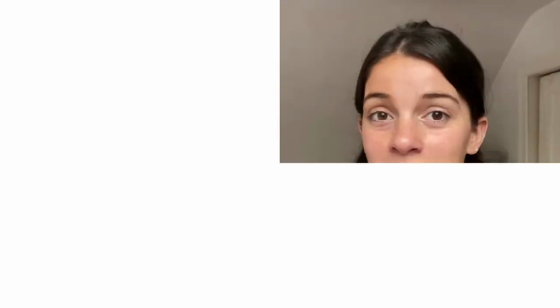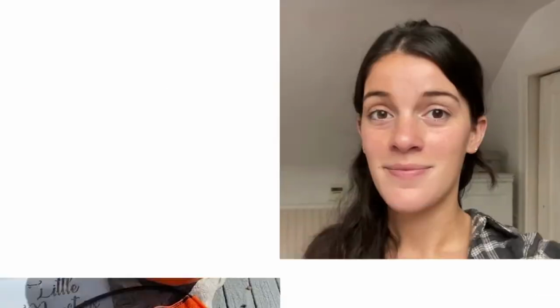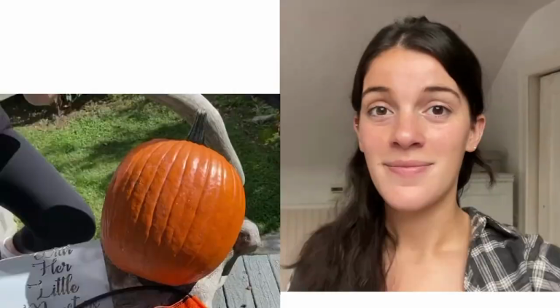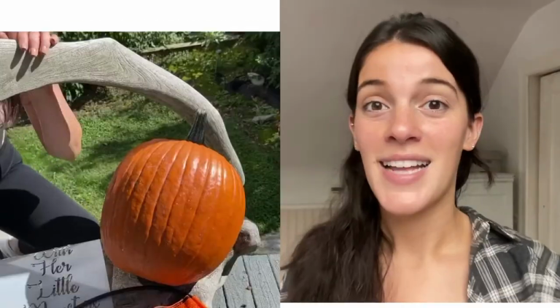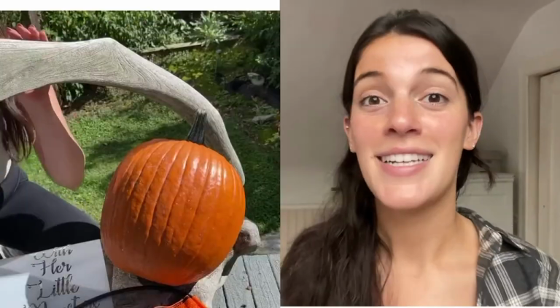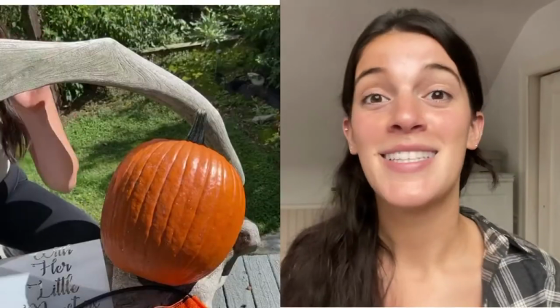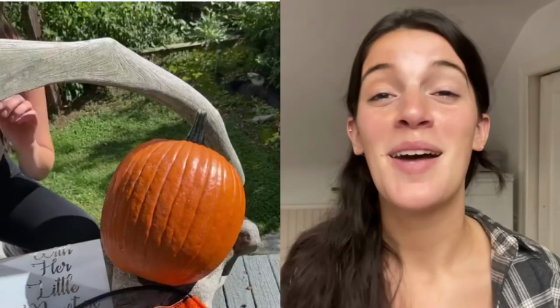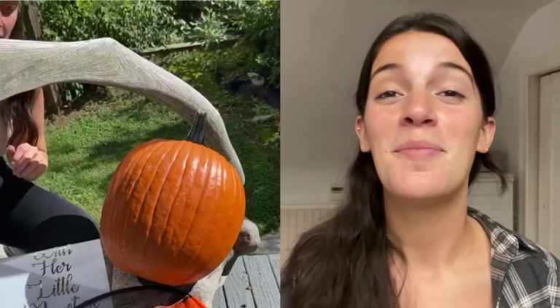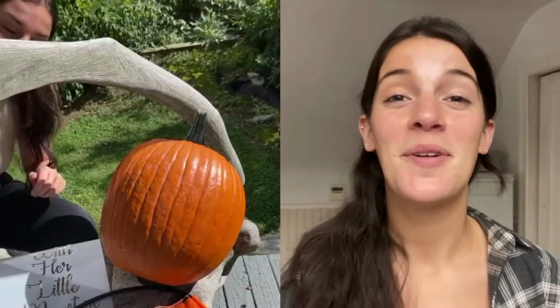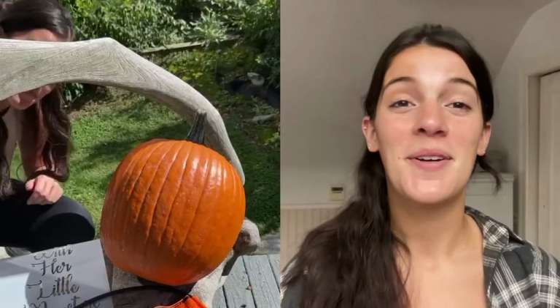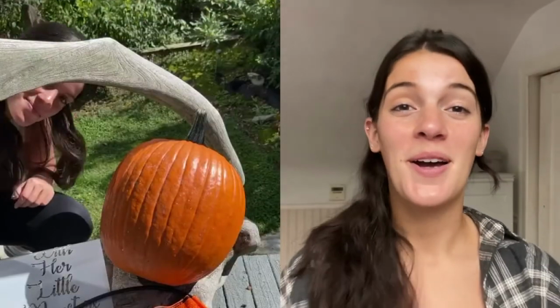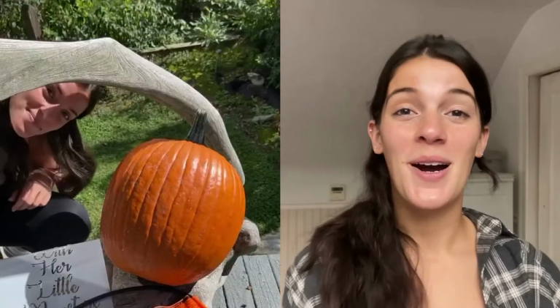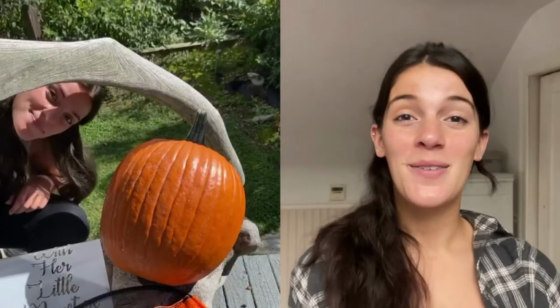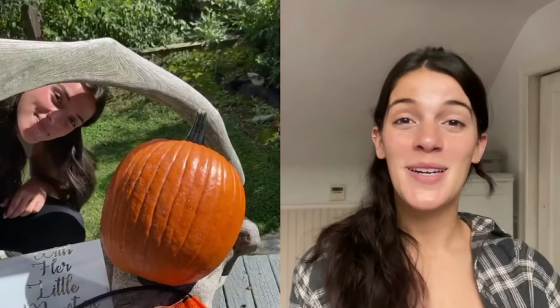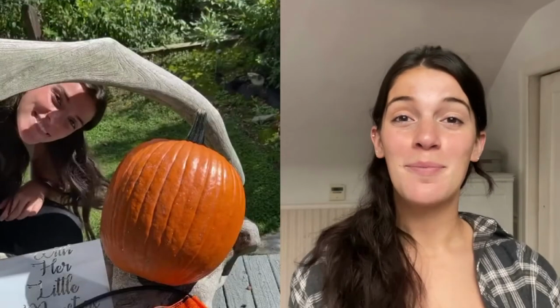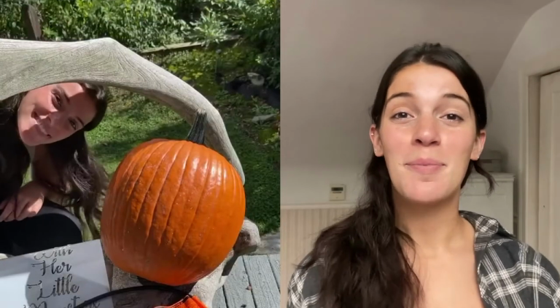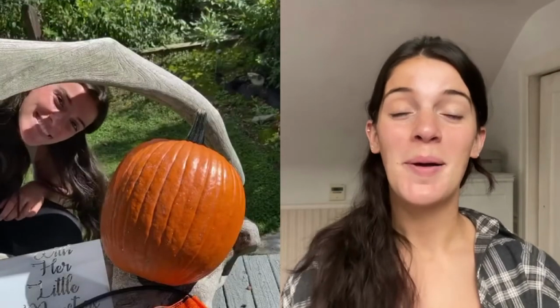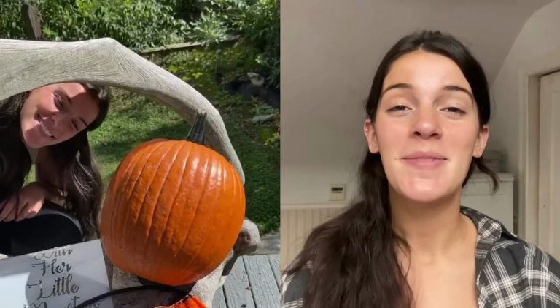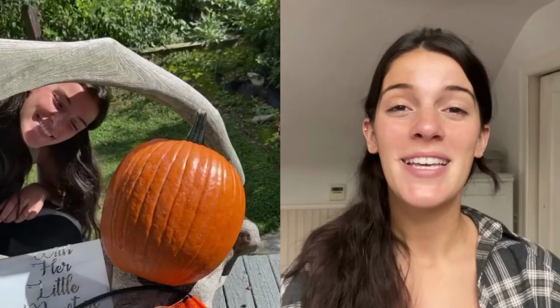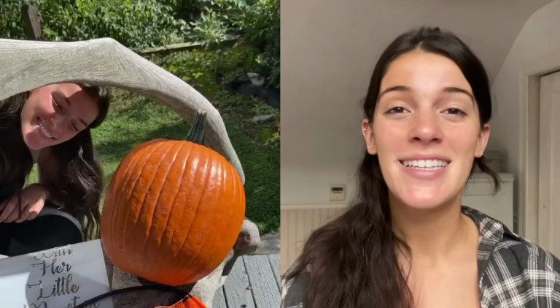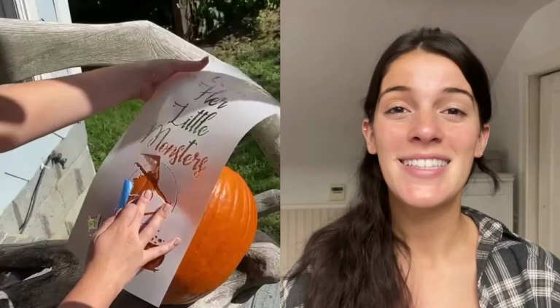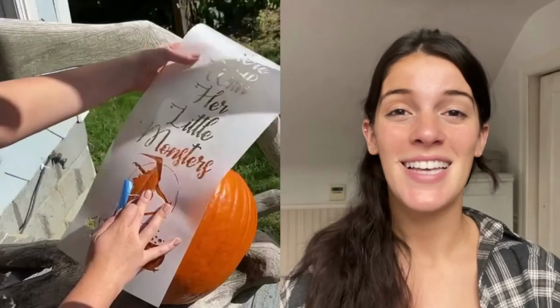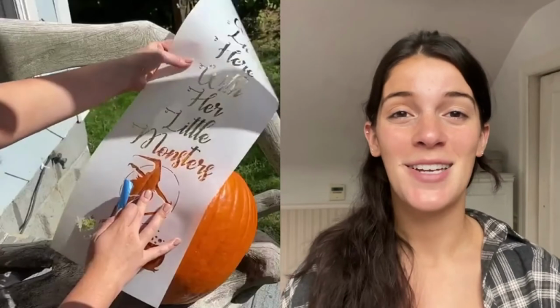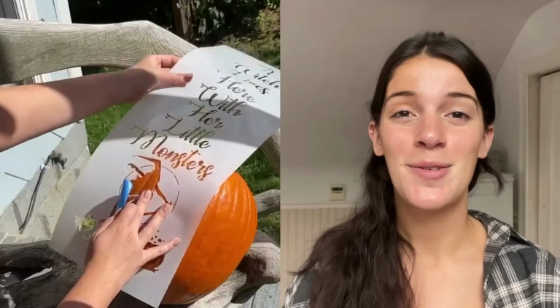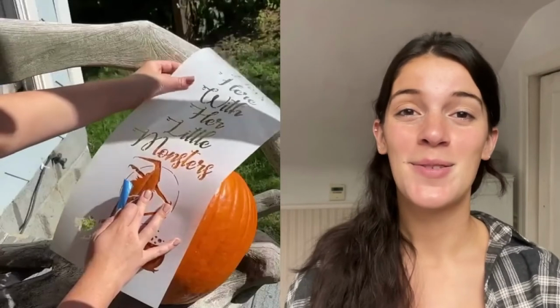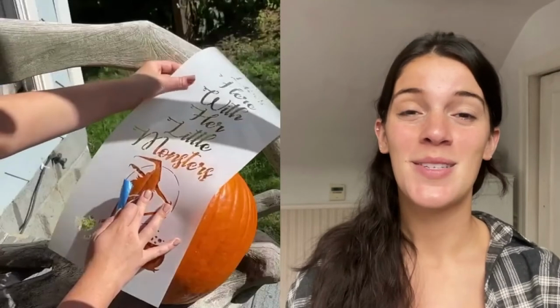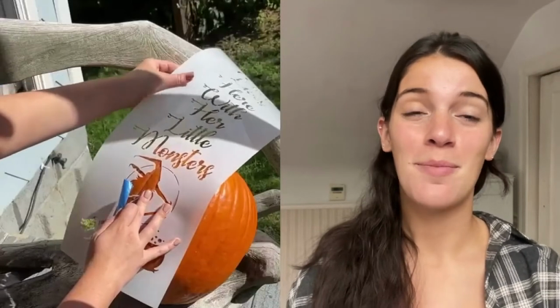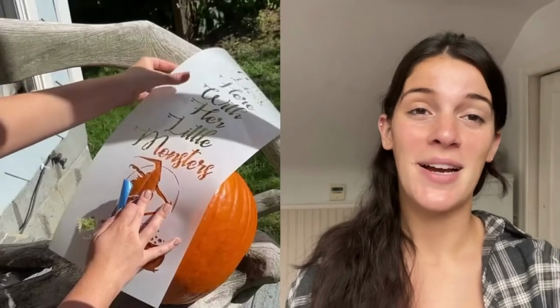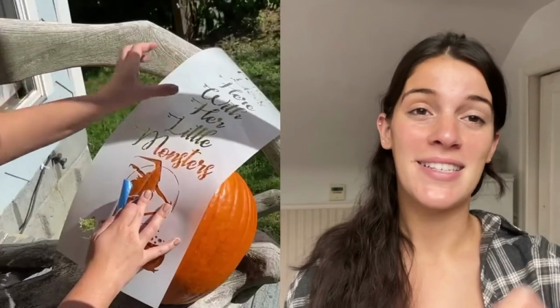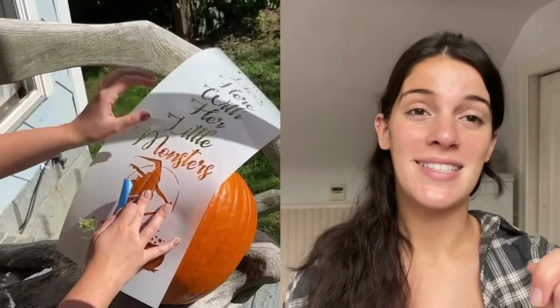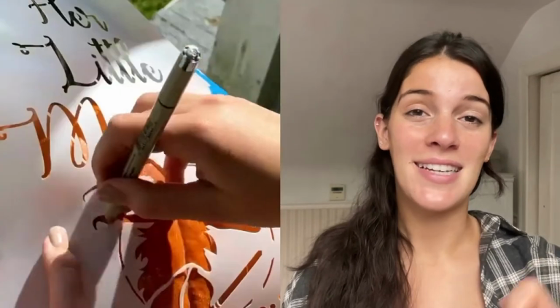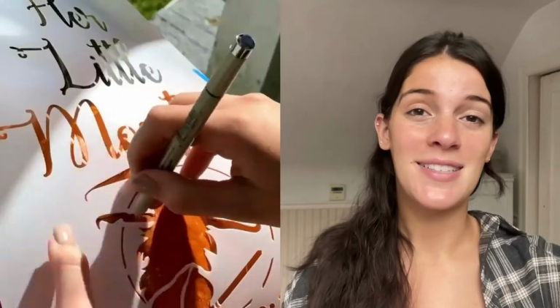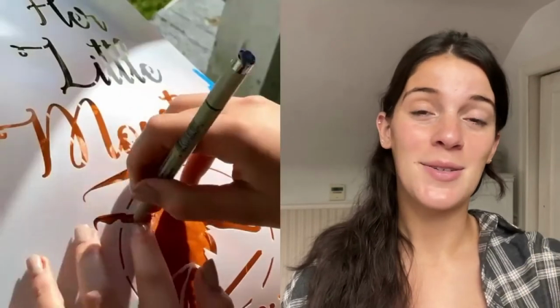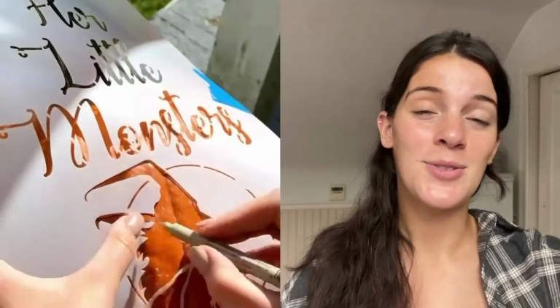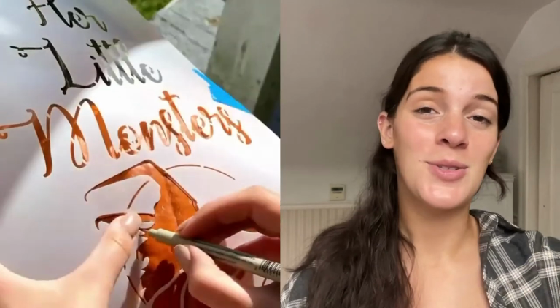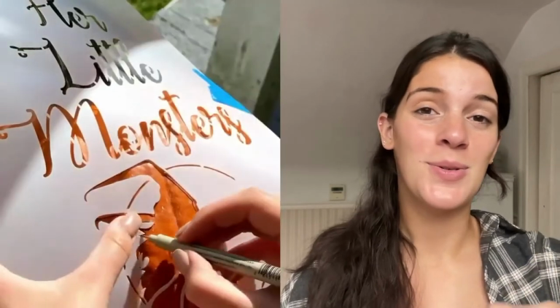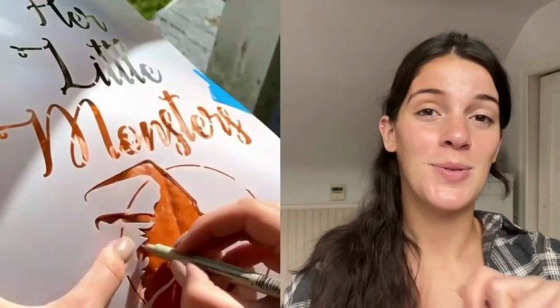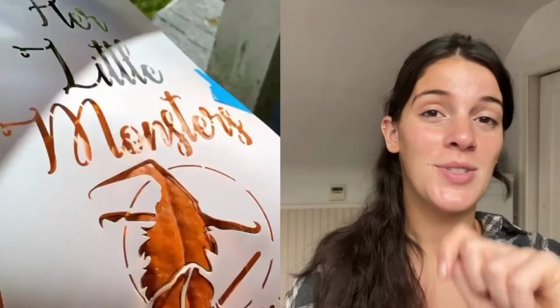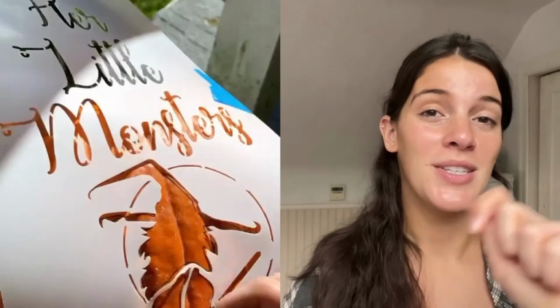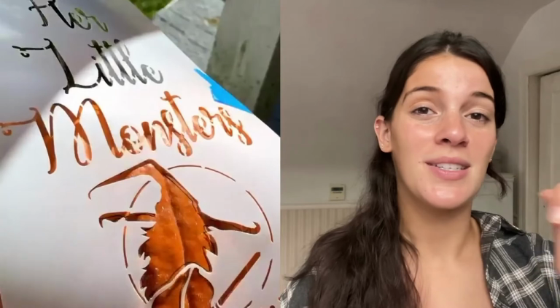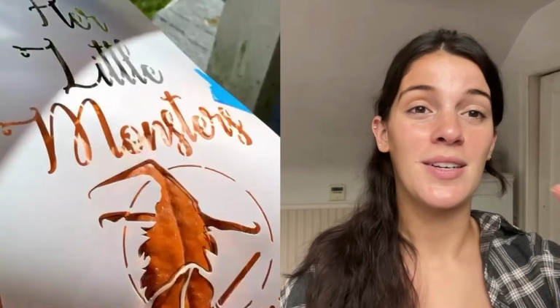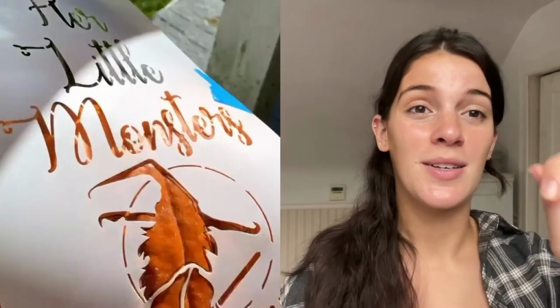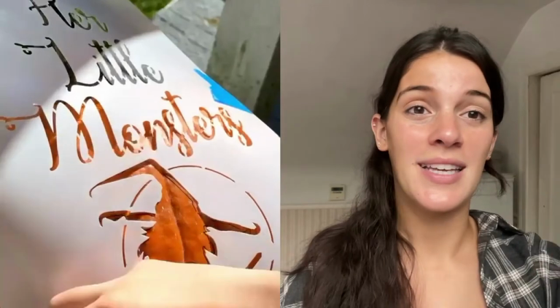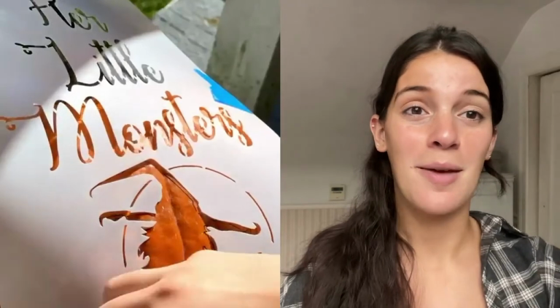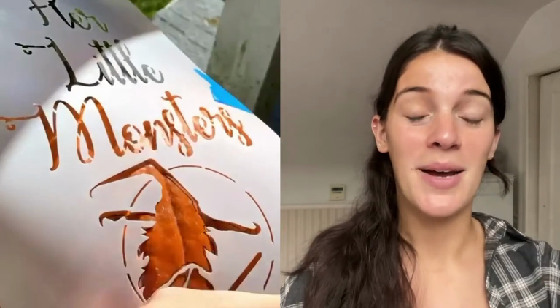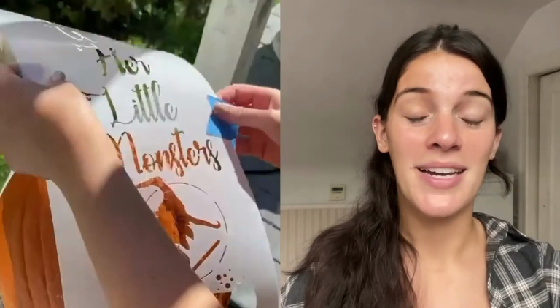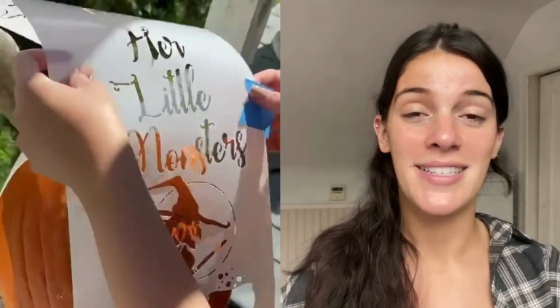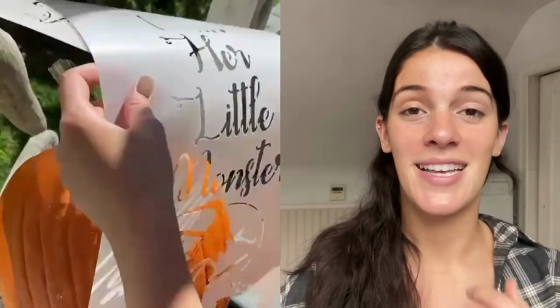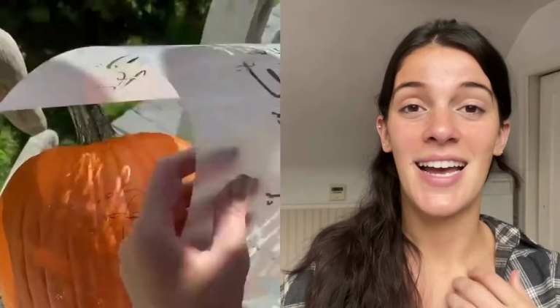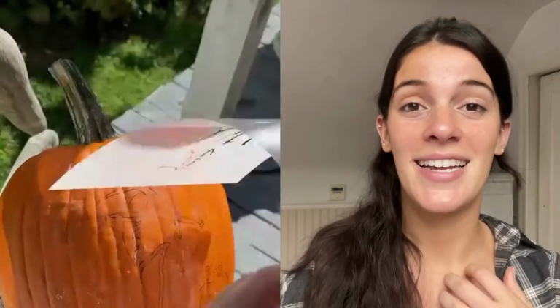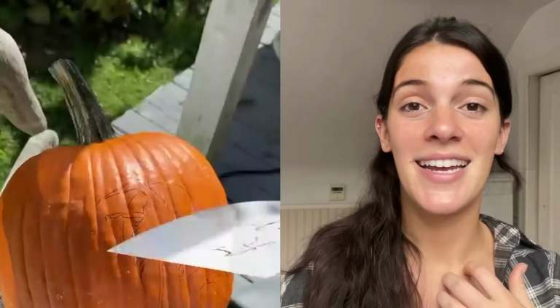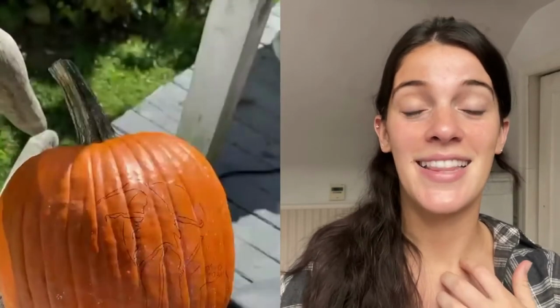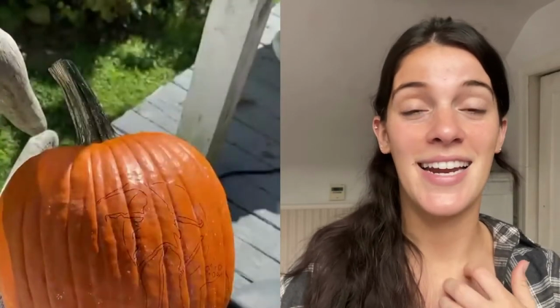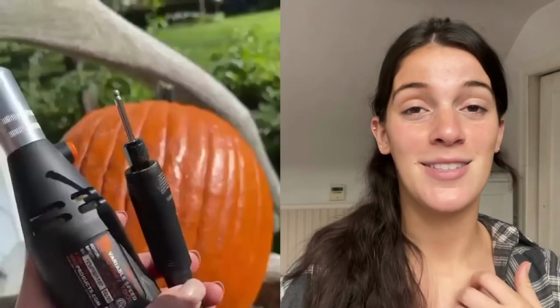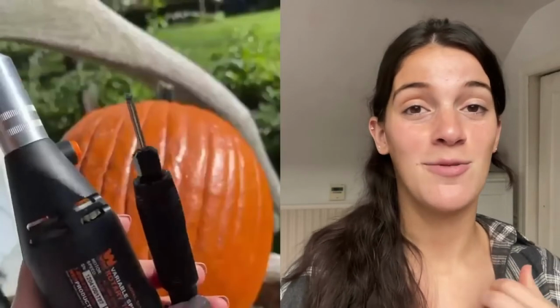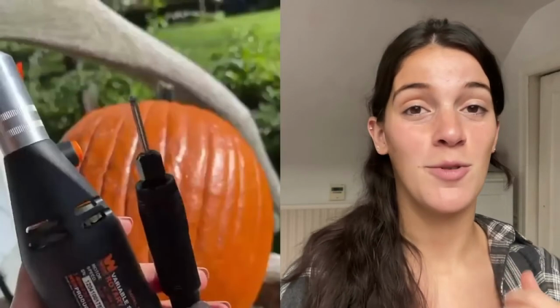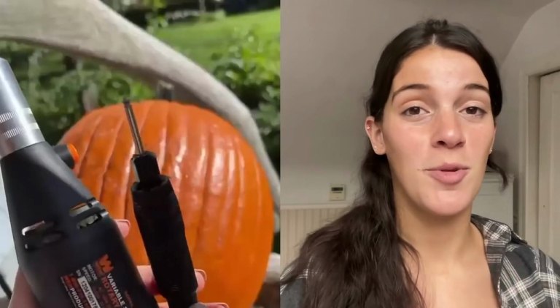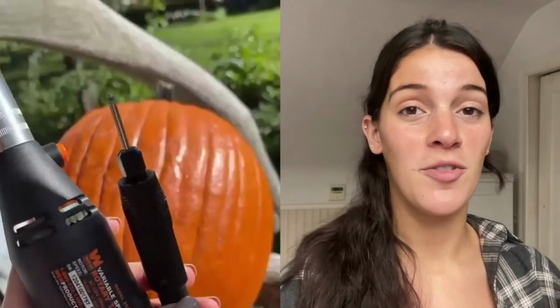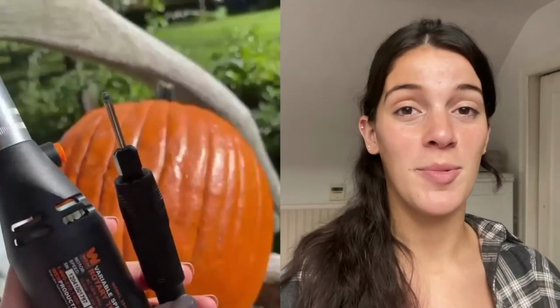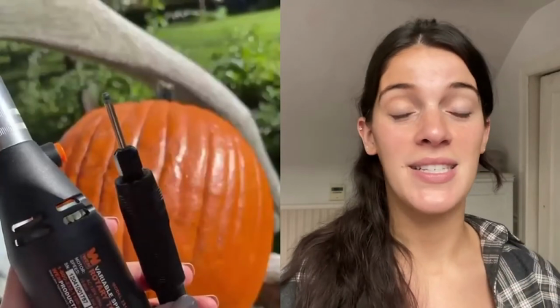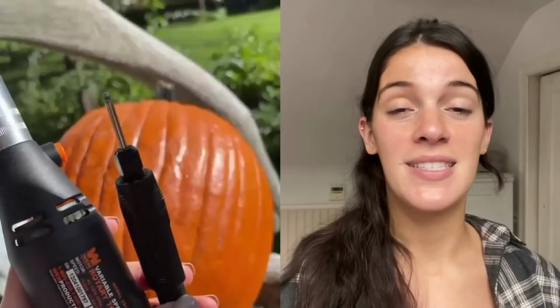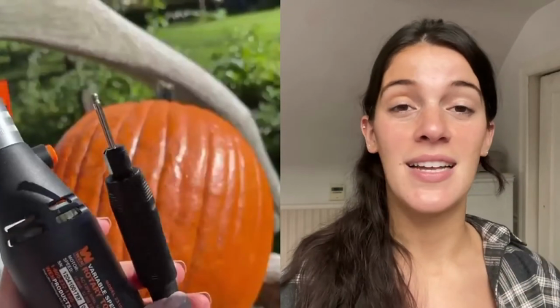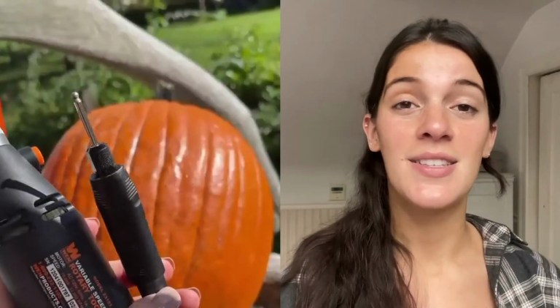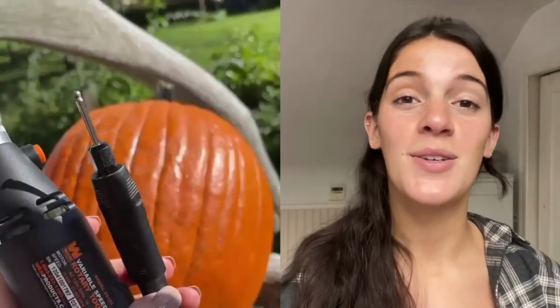Next up we're carving pumpkins. I used my stencil to get my design and then removed the stencil.